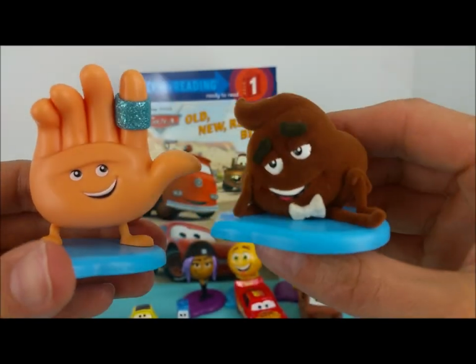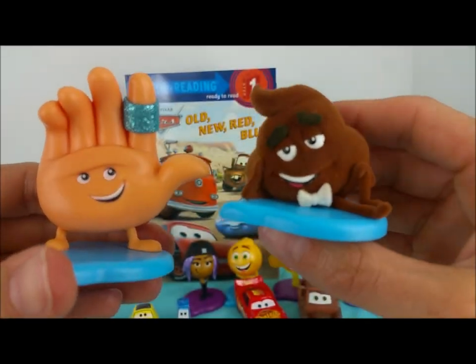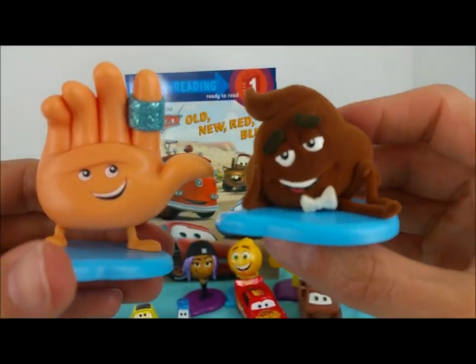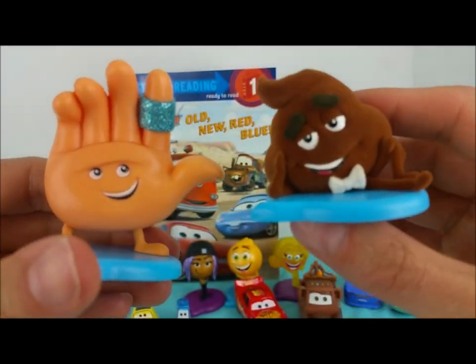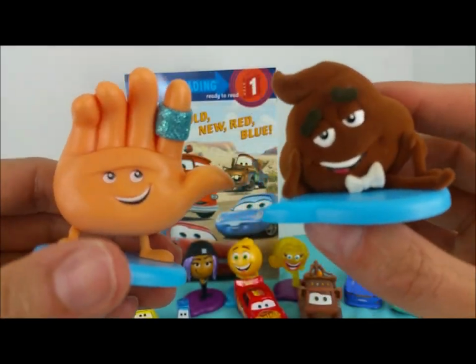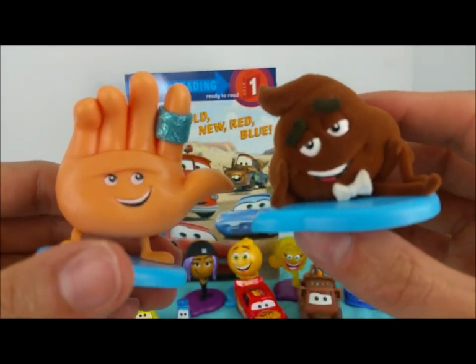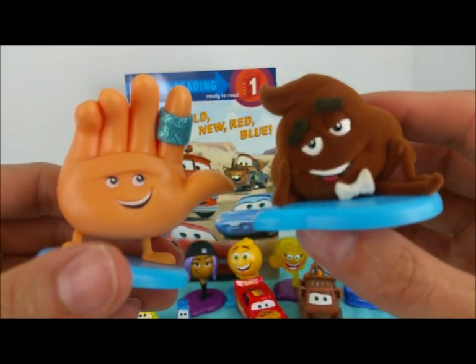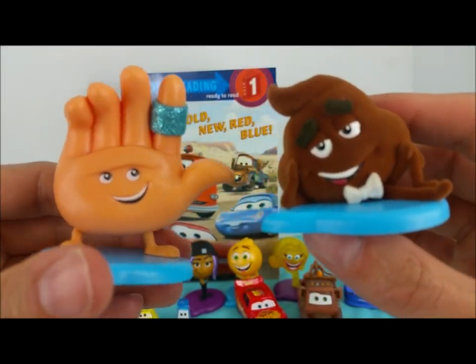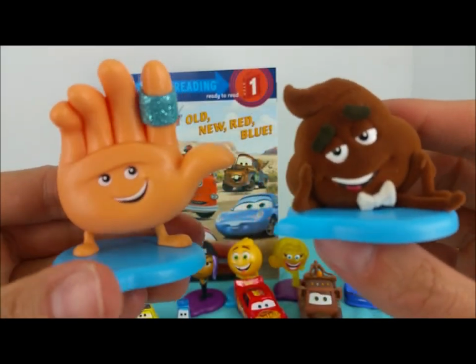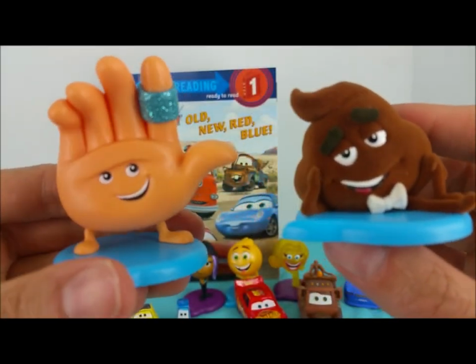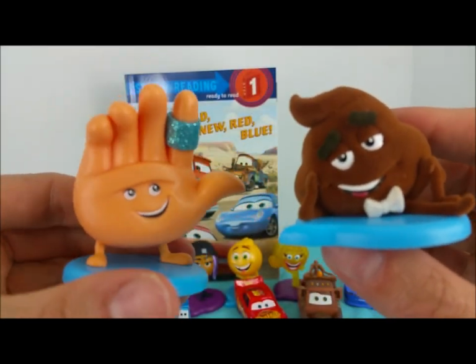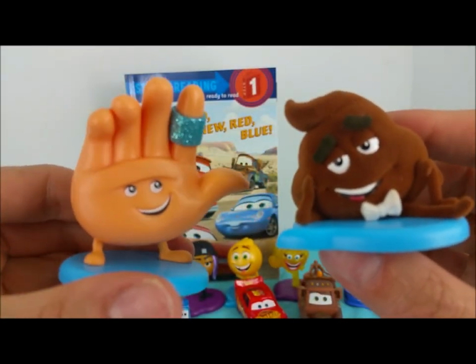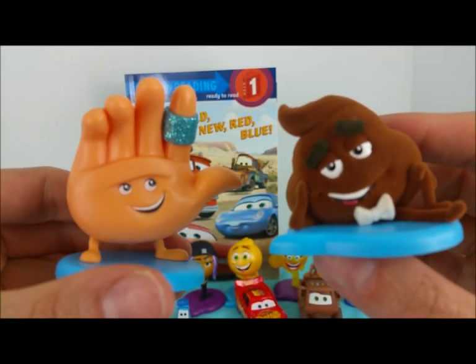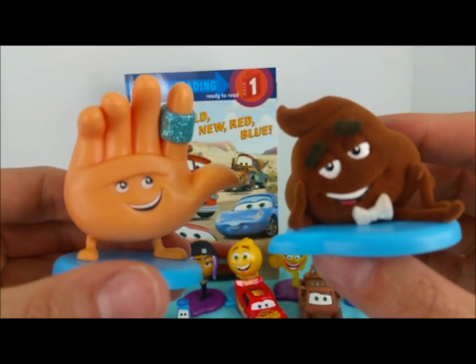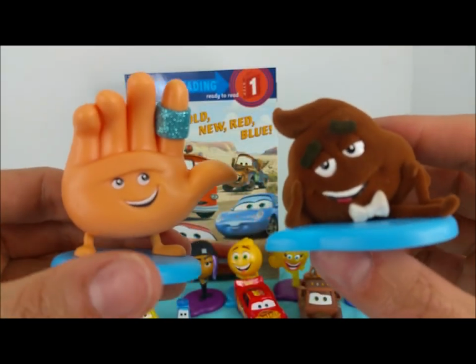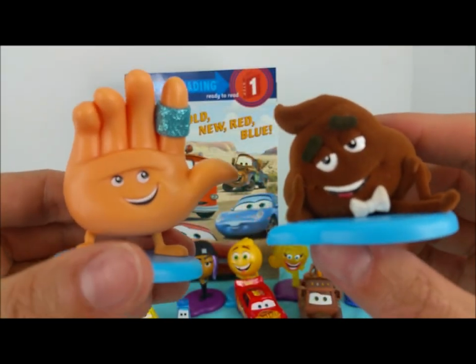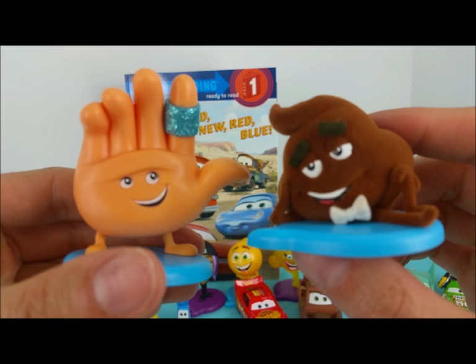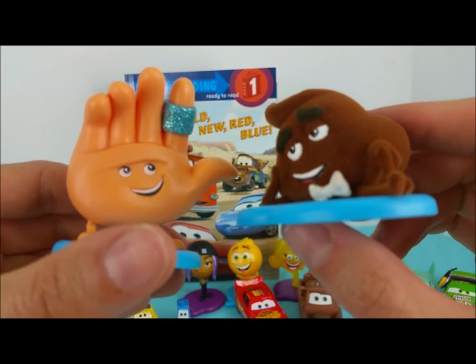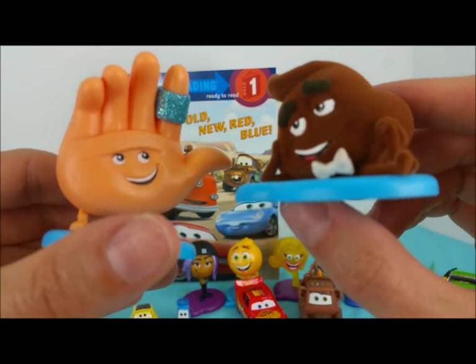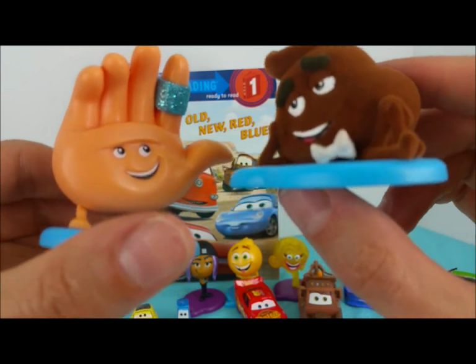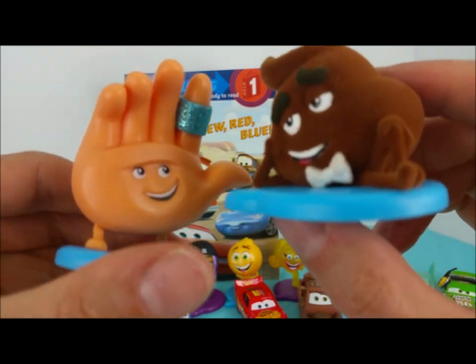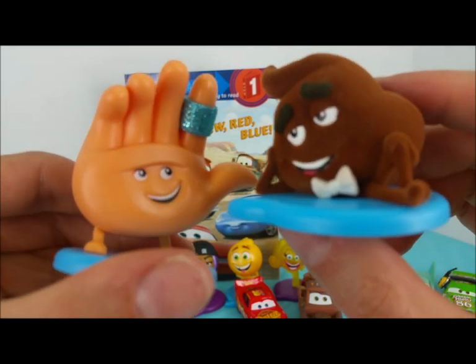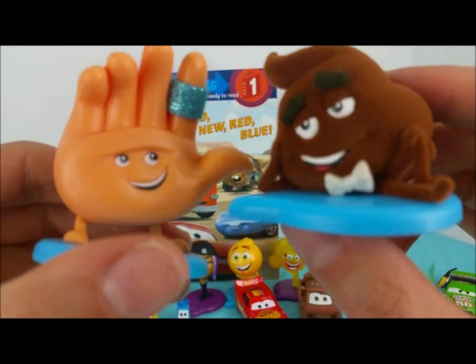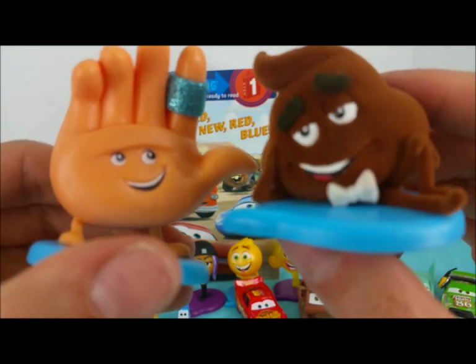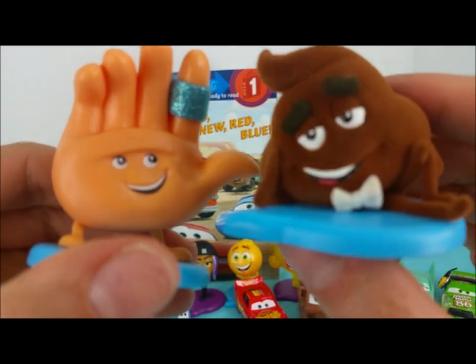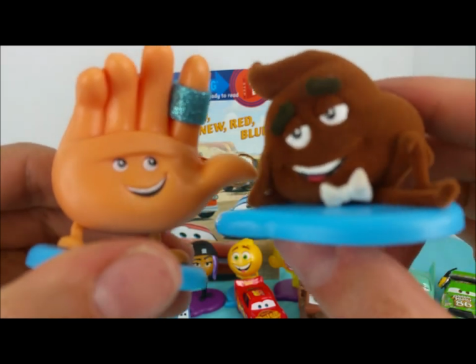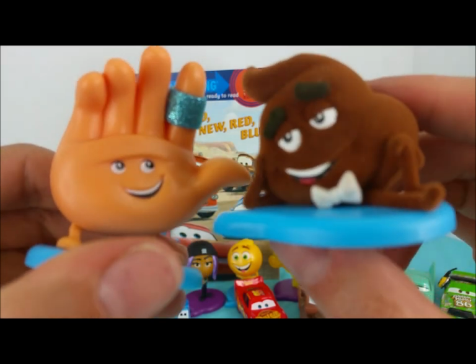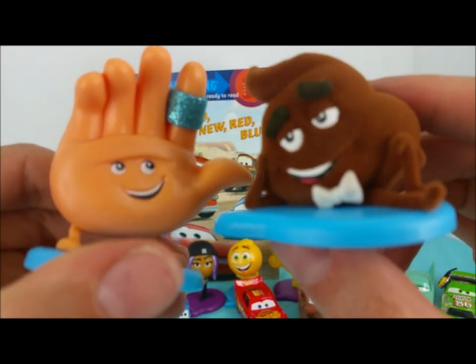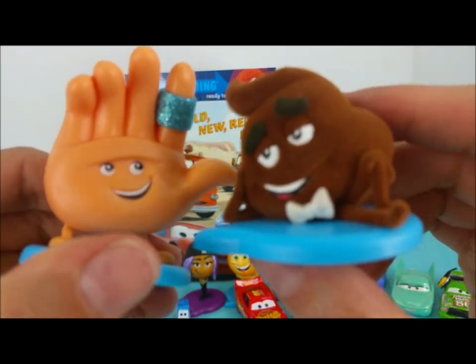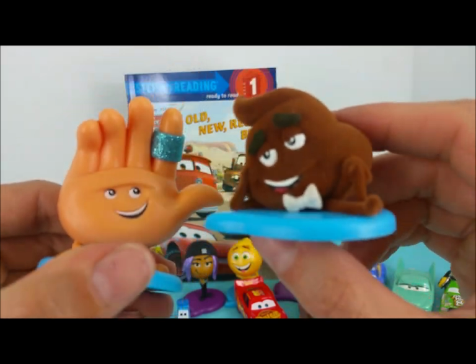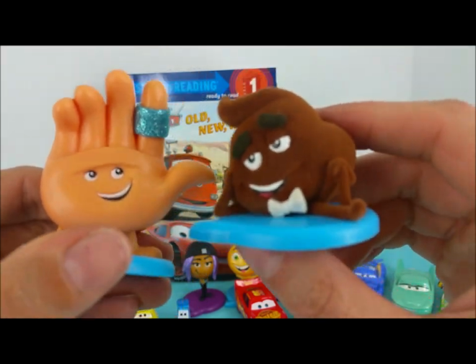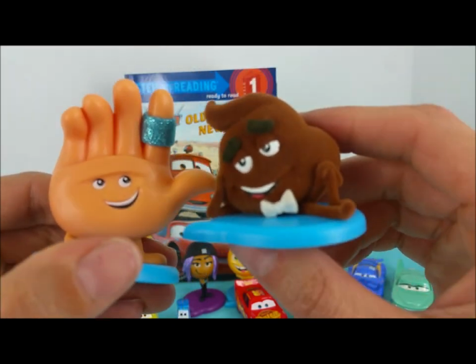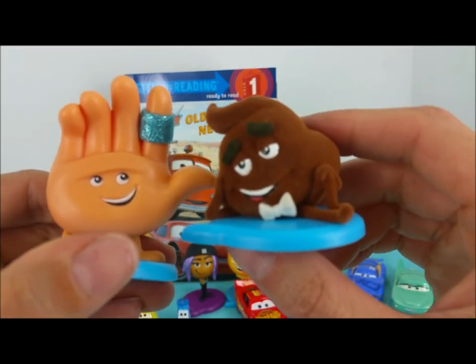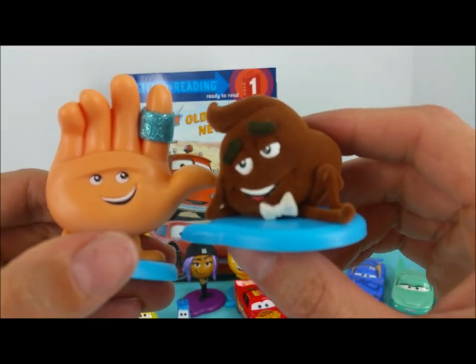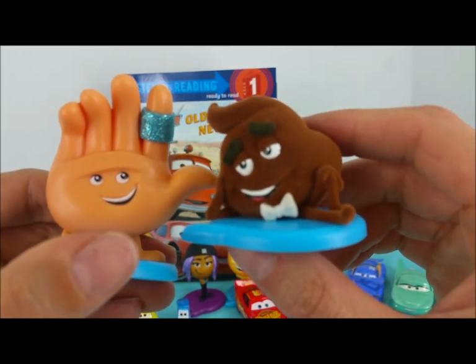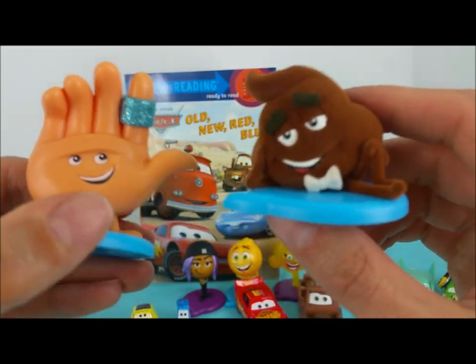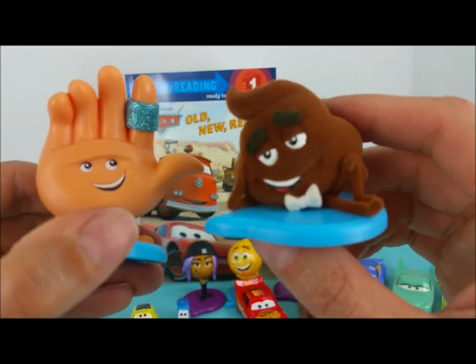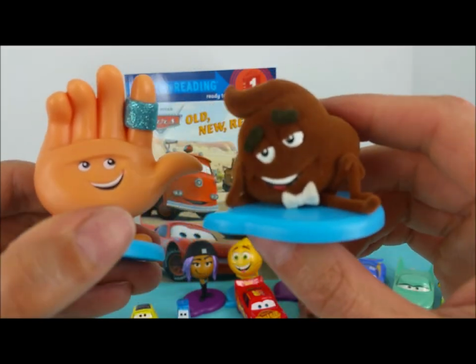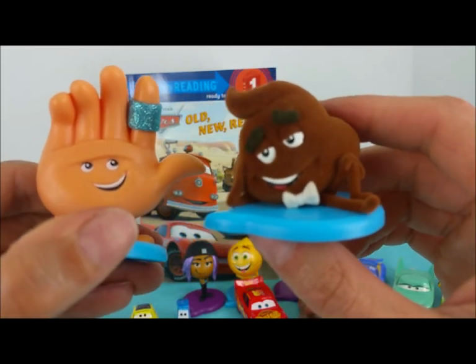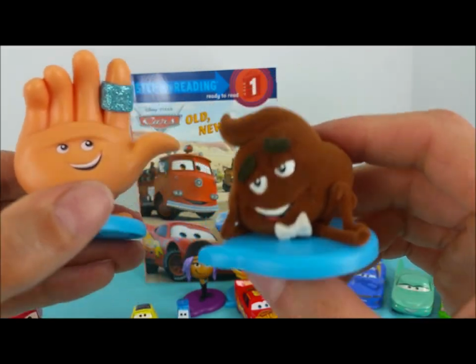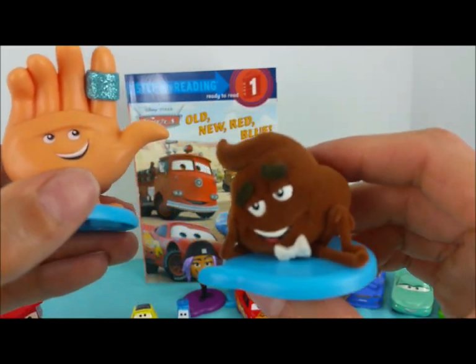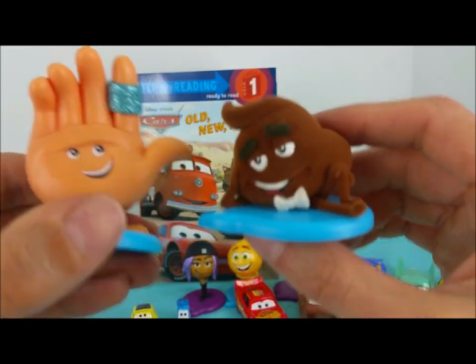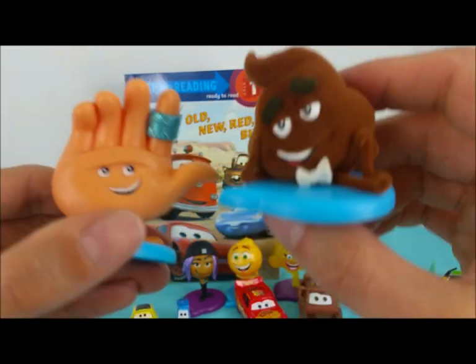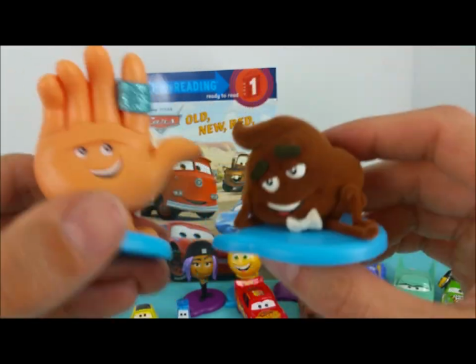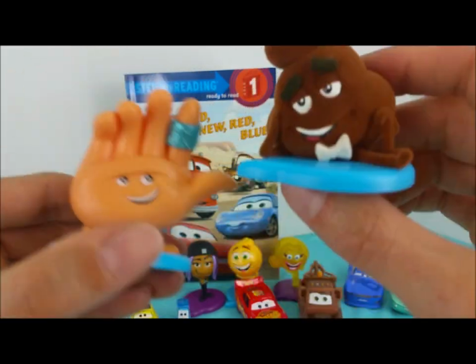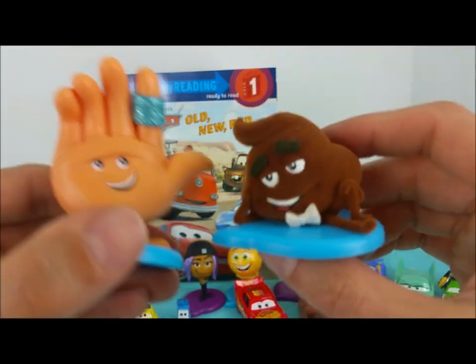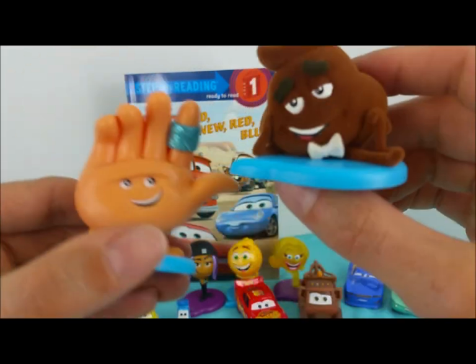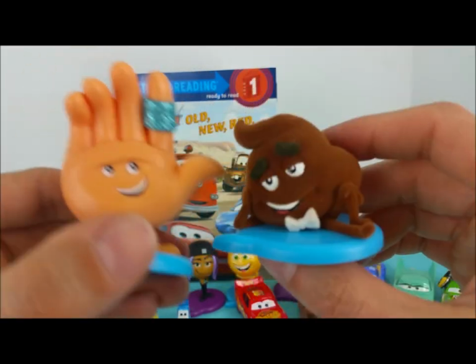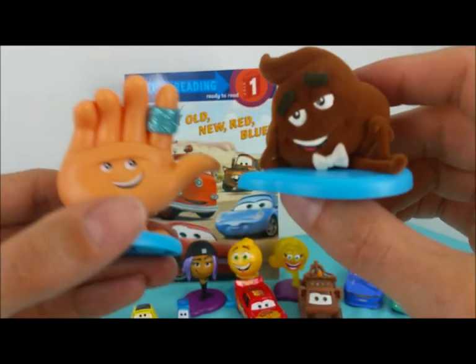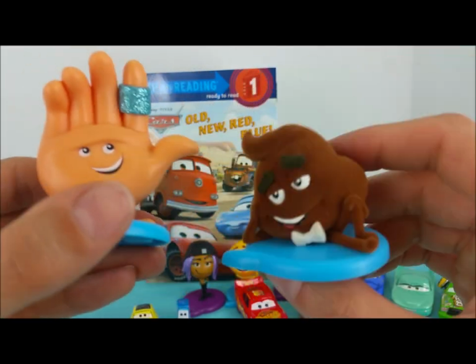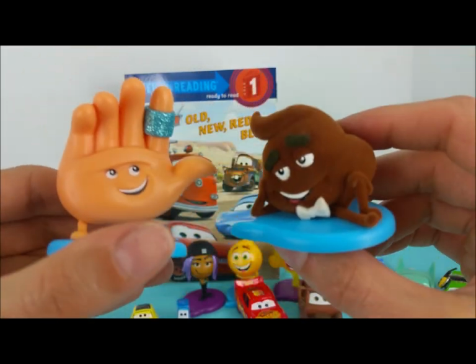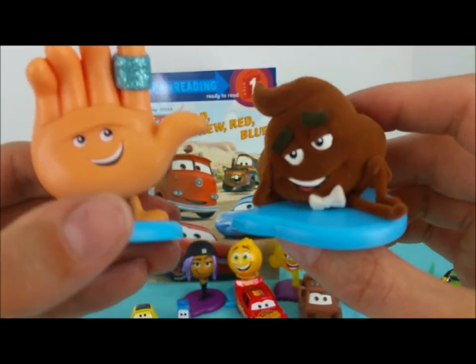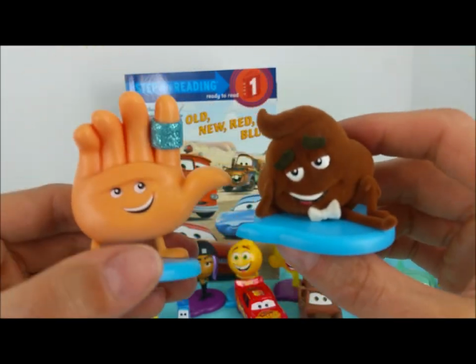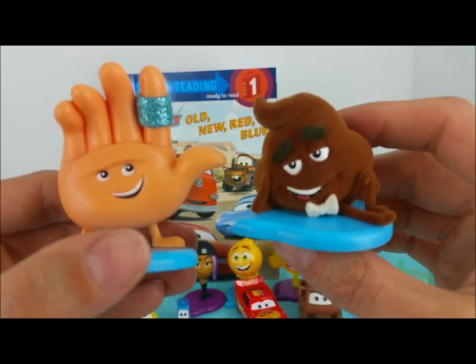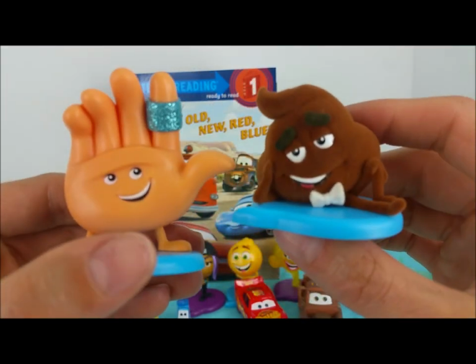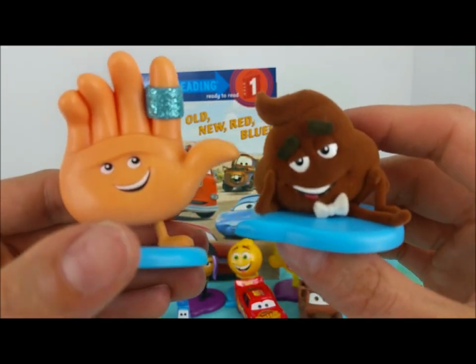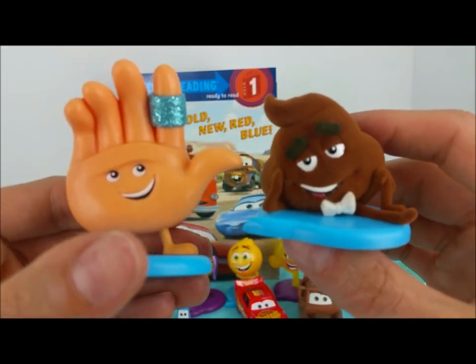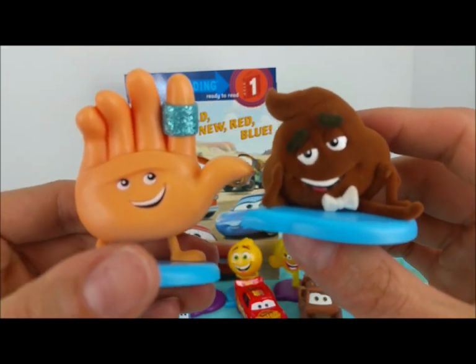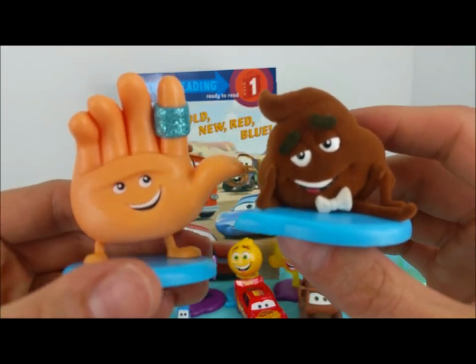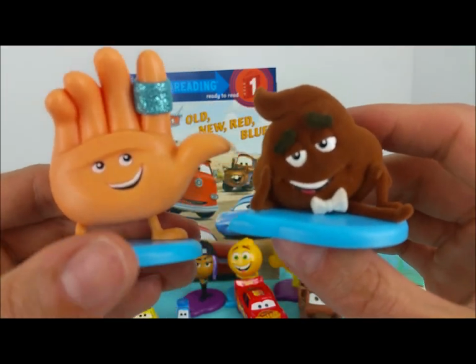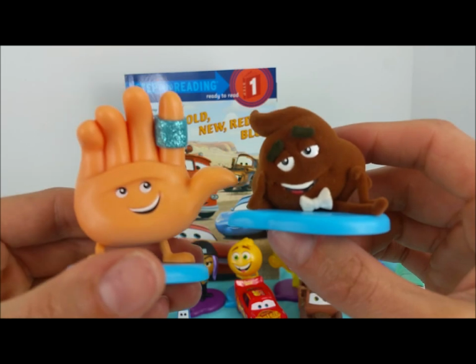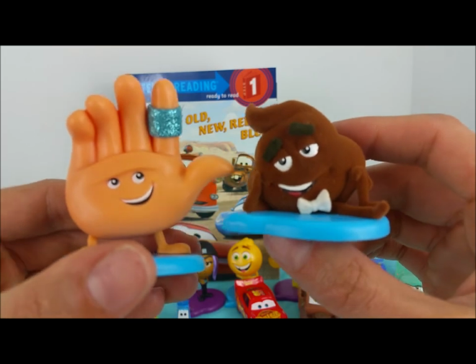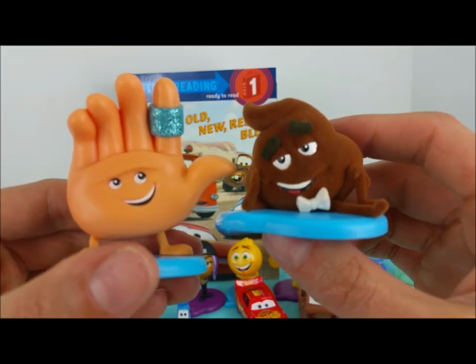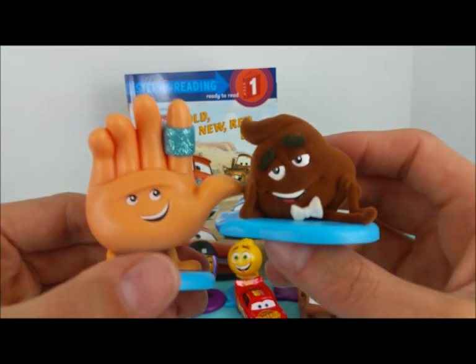Okay, Poop! And High Five! Tell him what time it is now. It's story time! Let's get to reading this book!